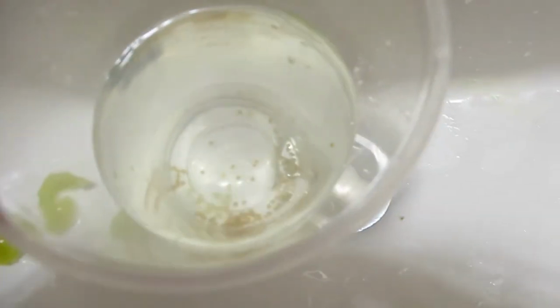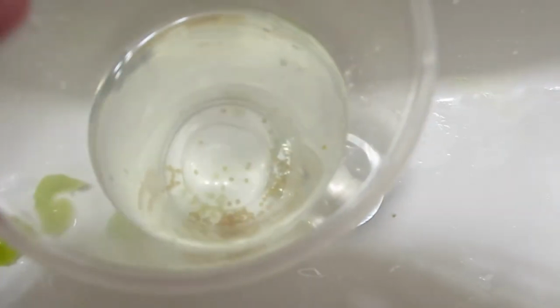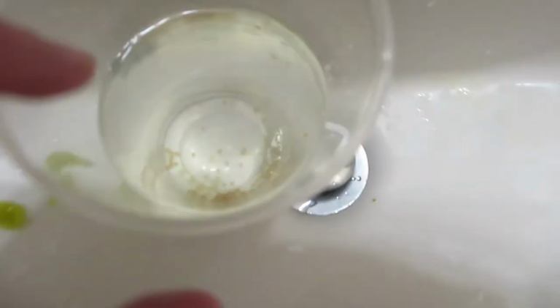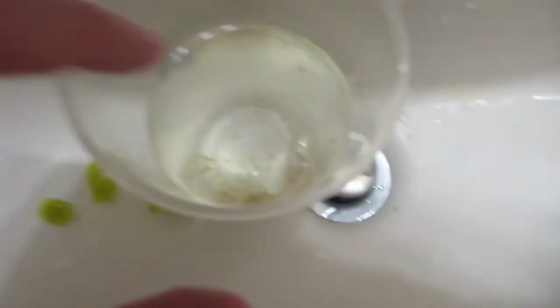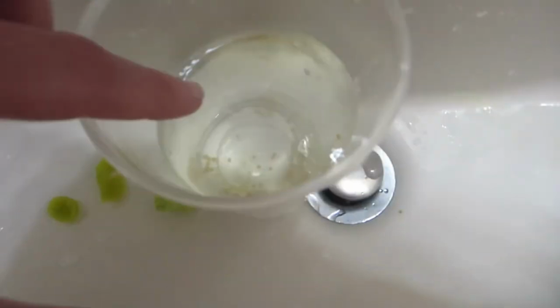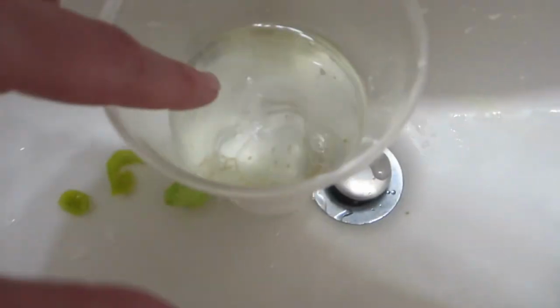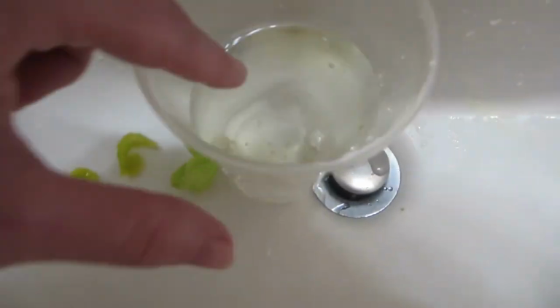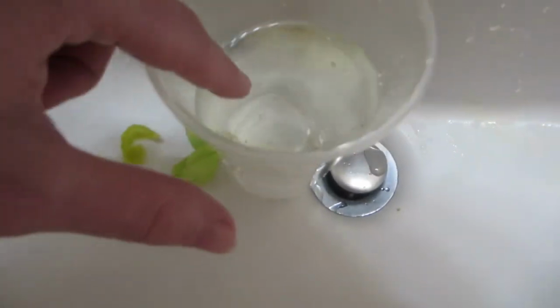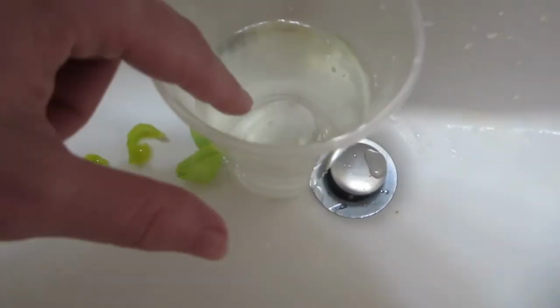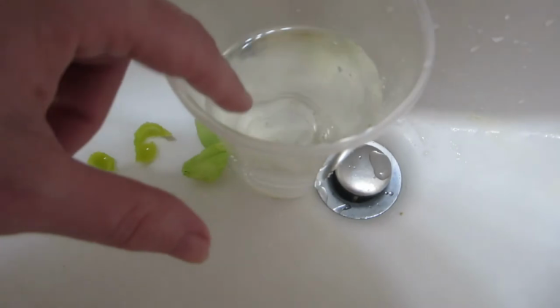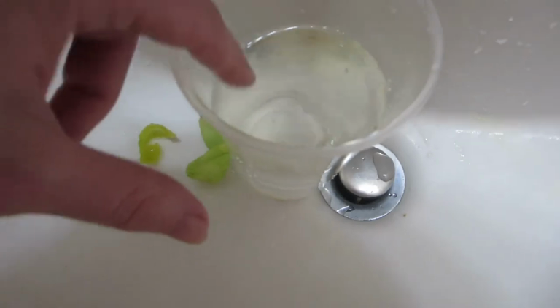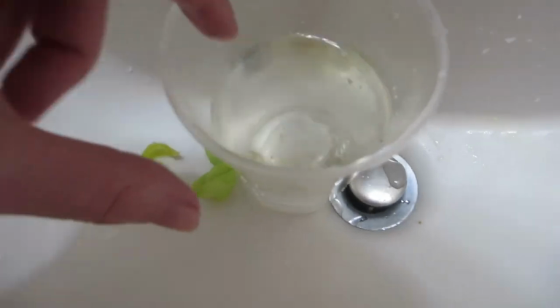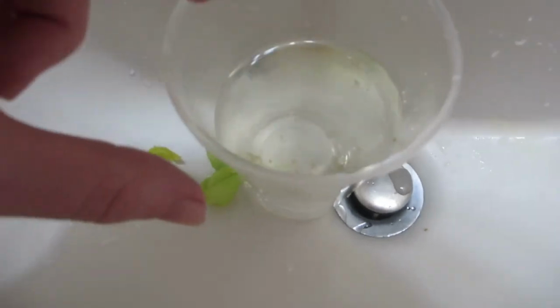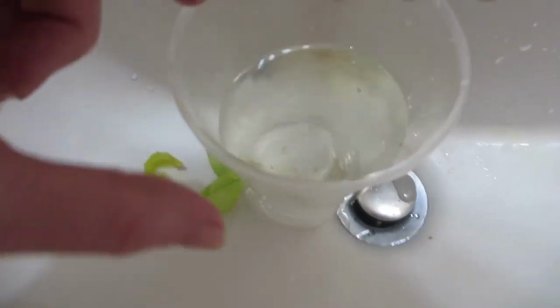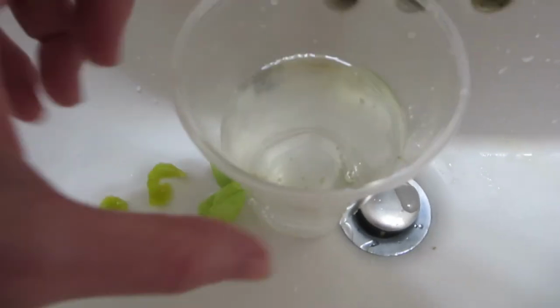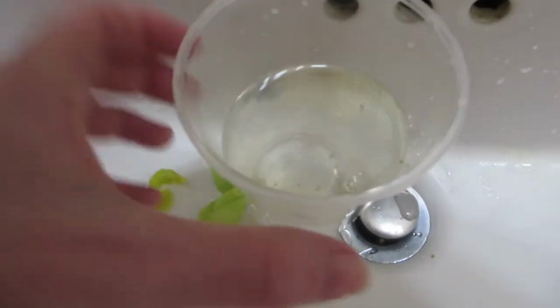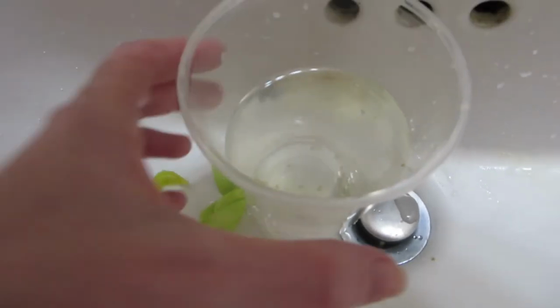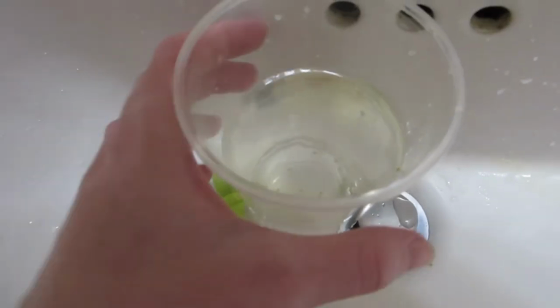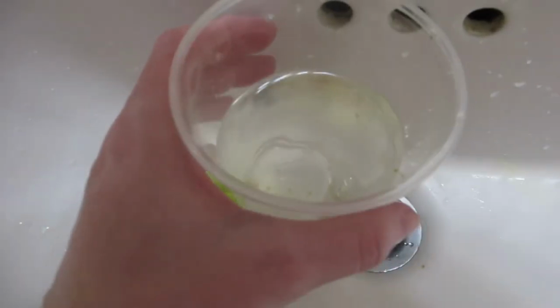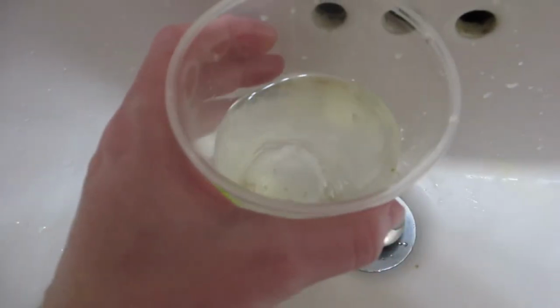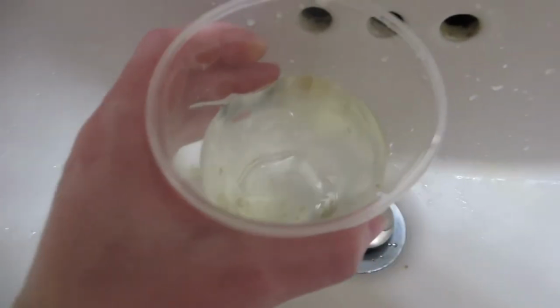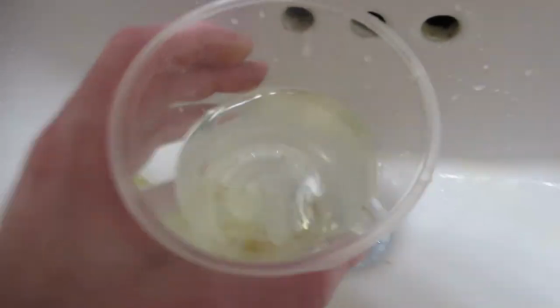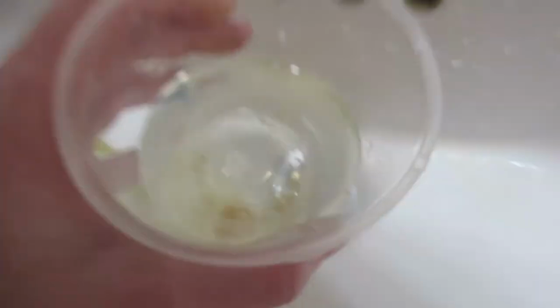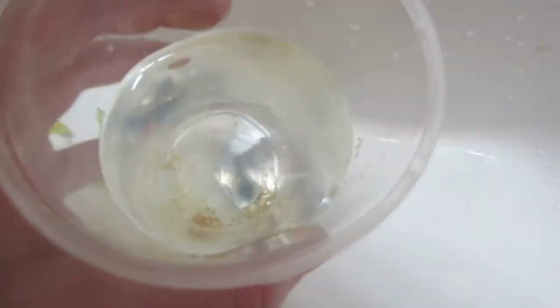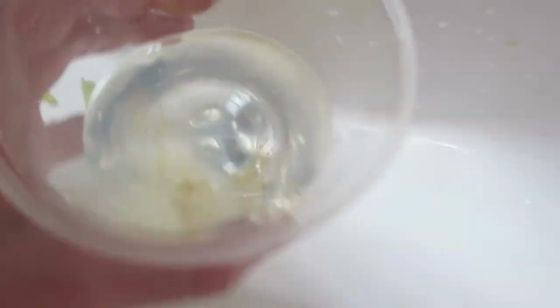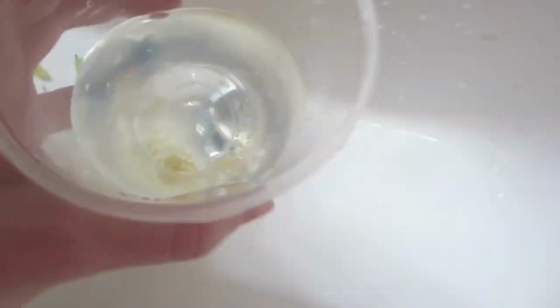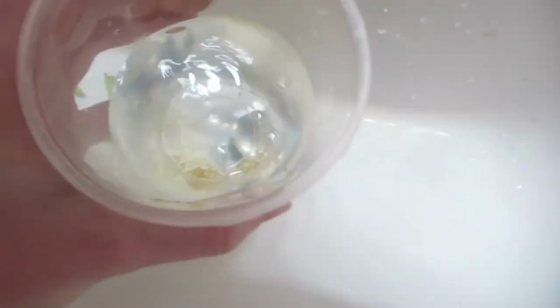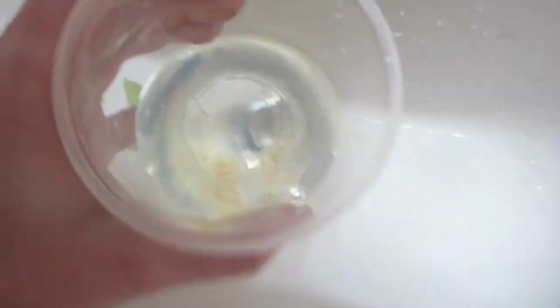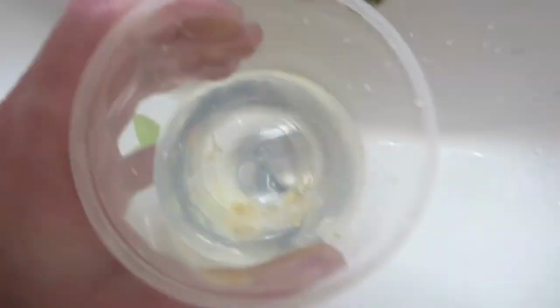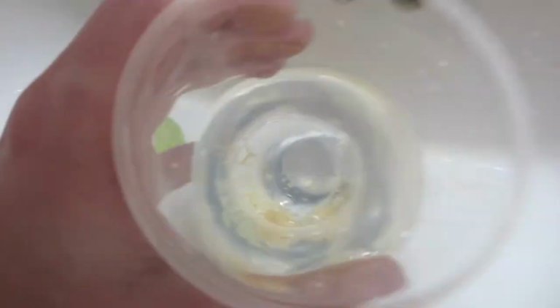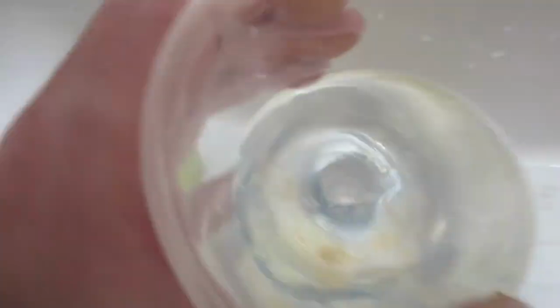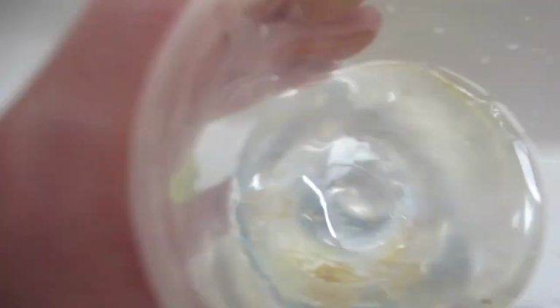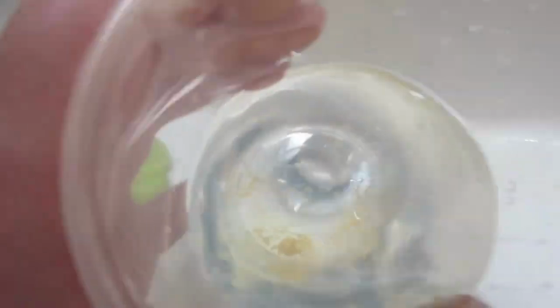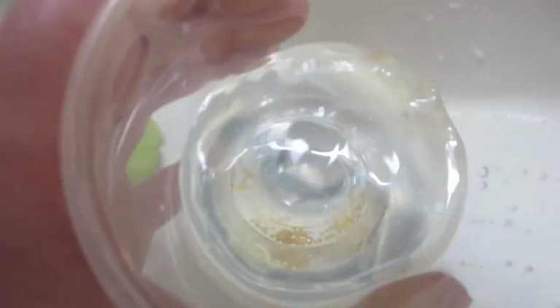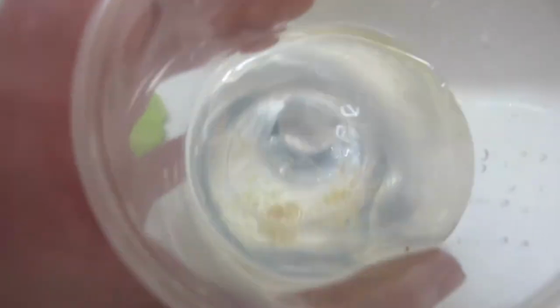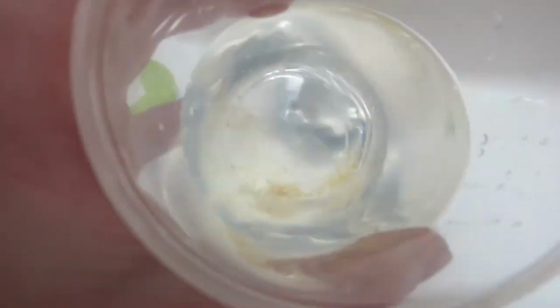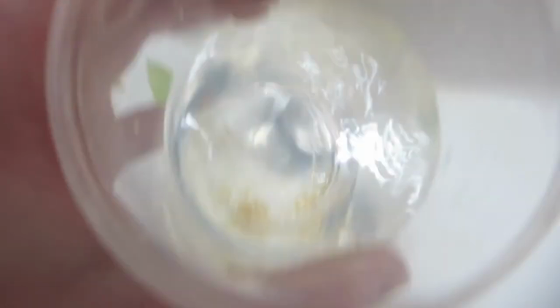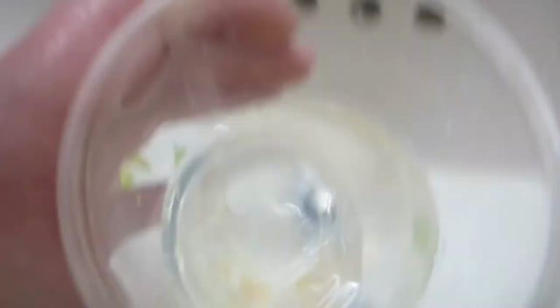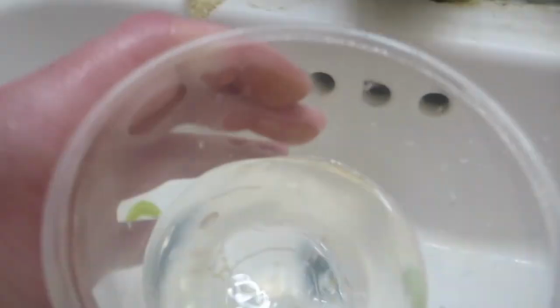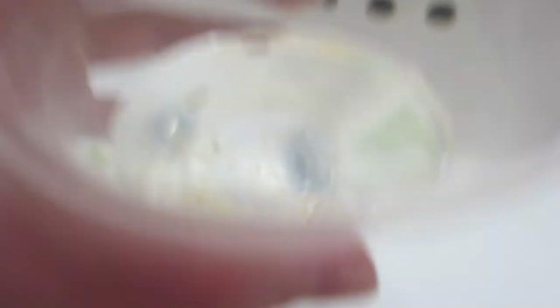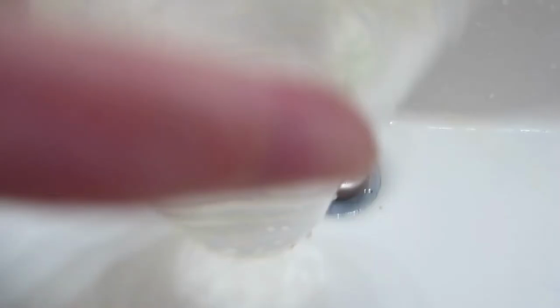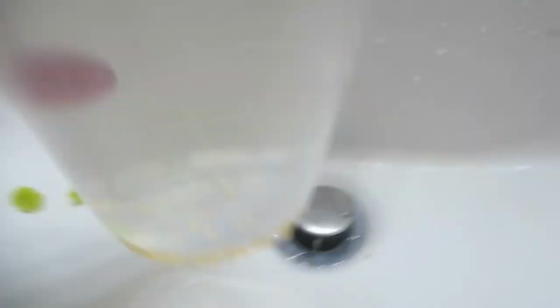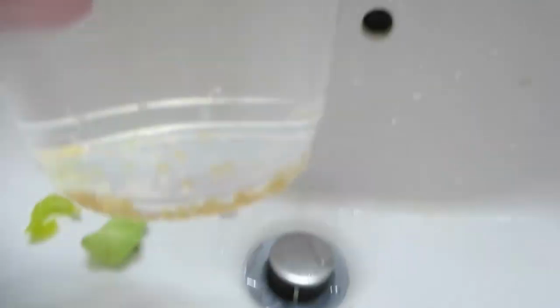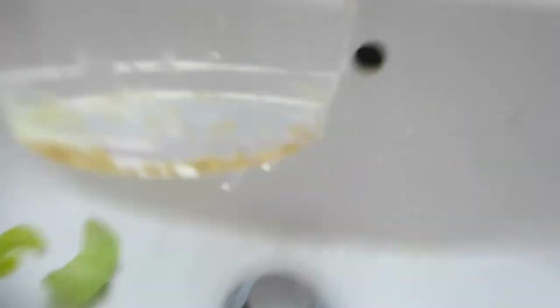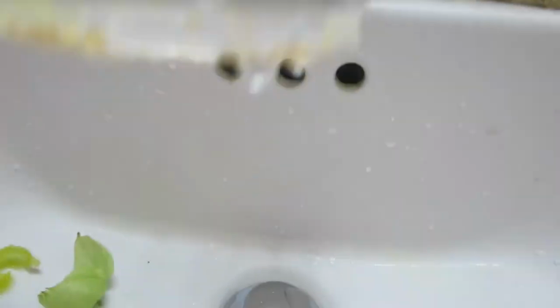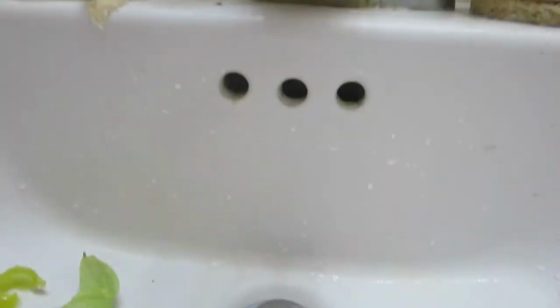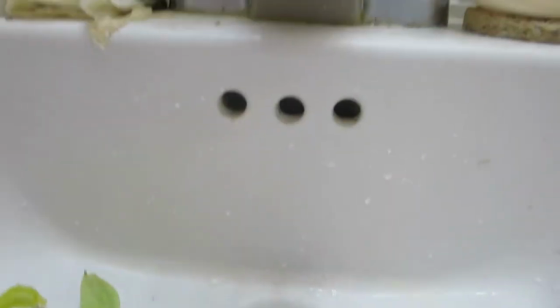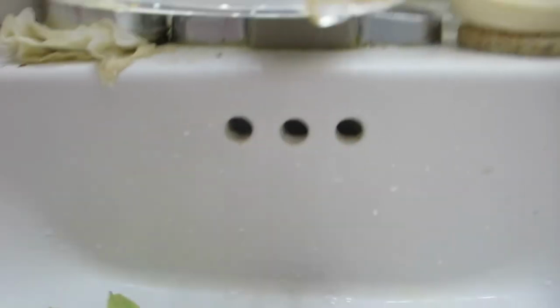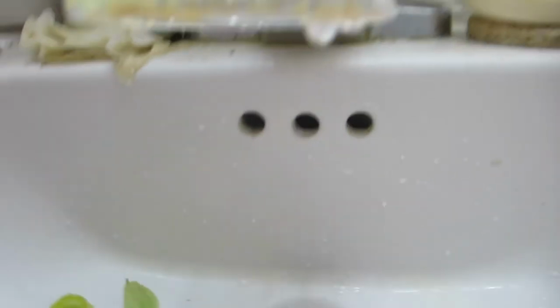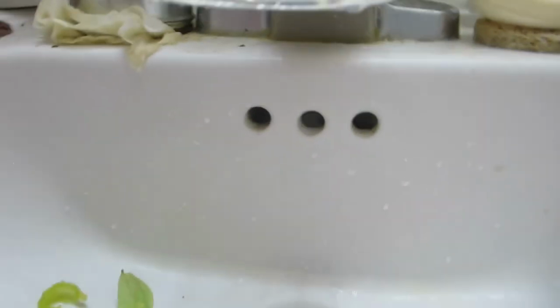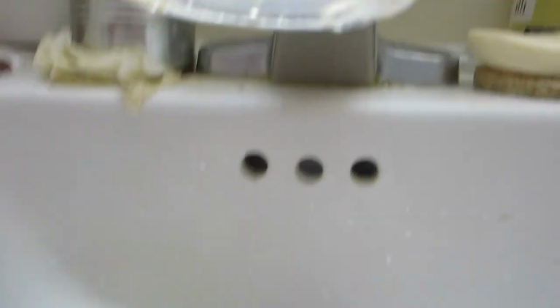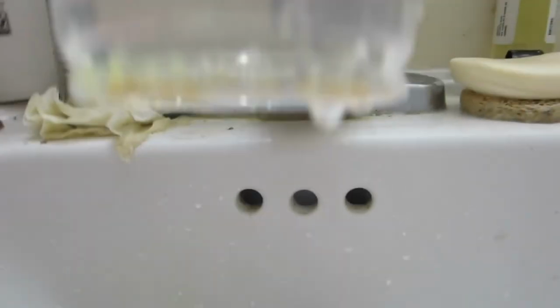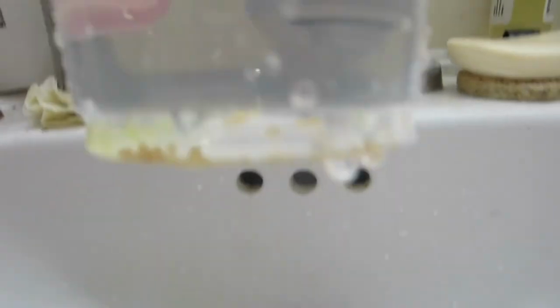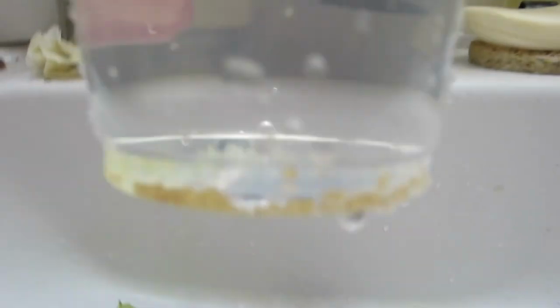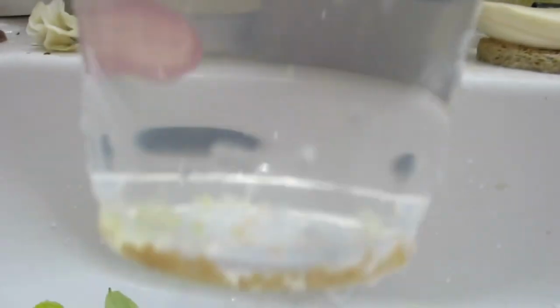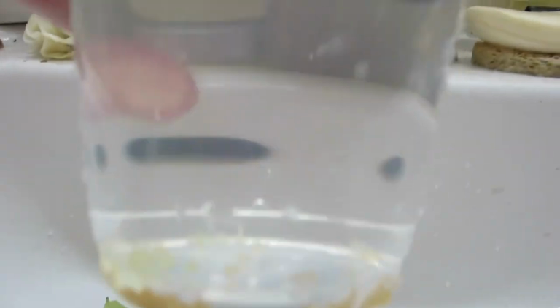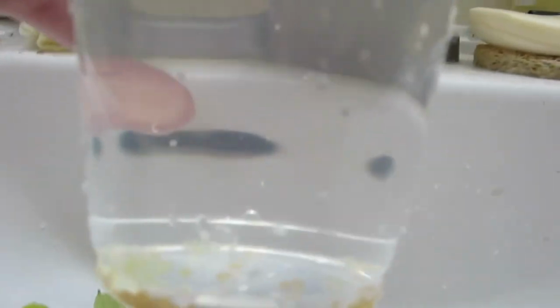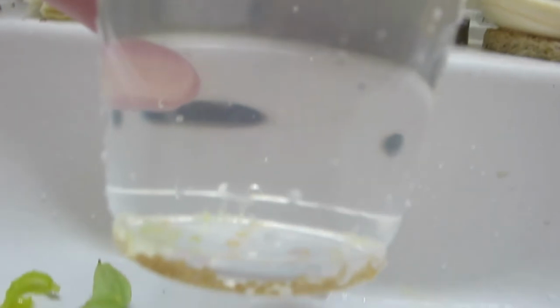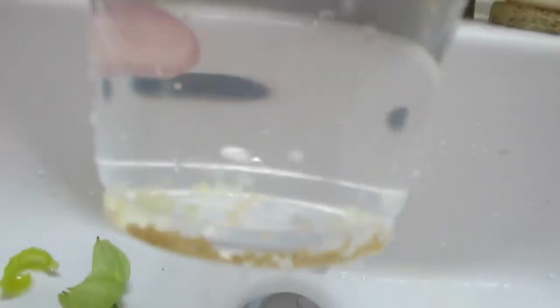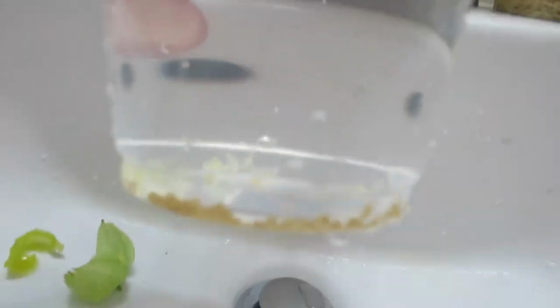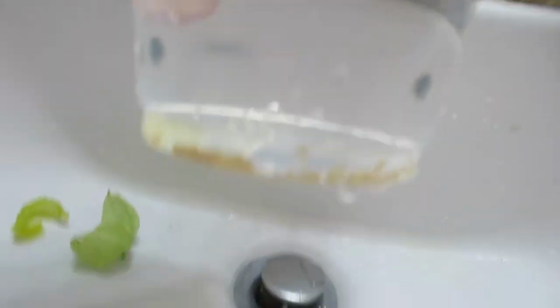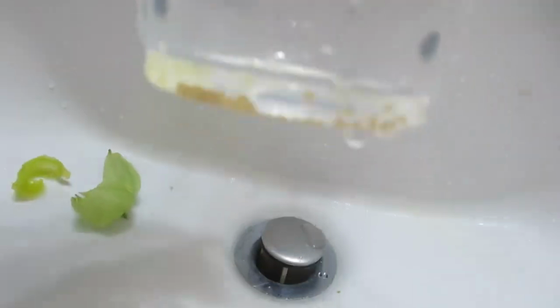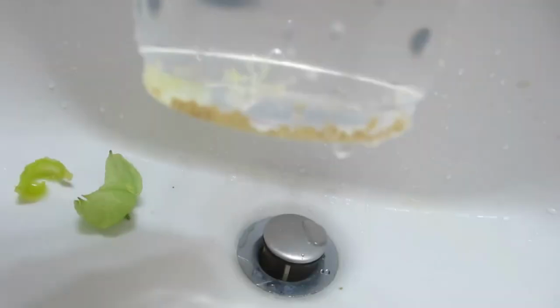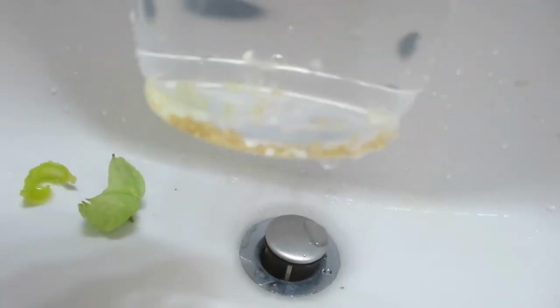There's only one seed floating, so I'm guessing that means the rest of them will work.